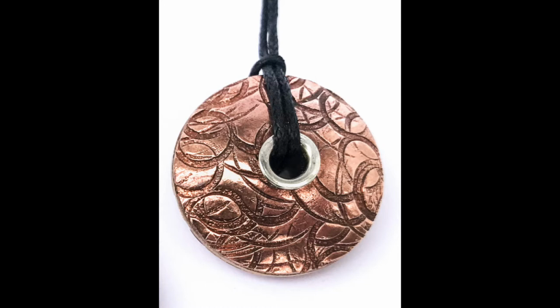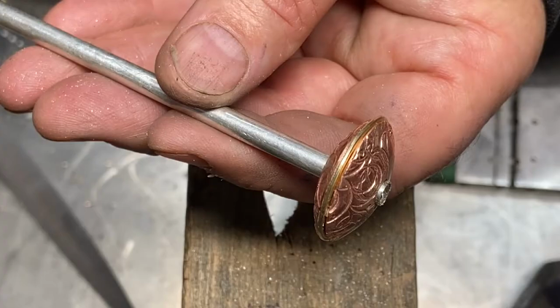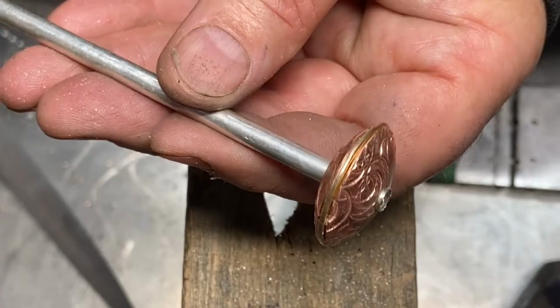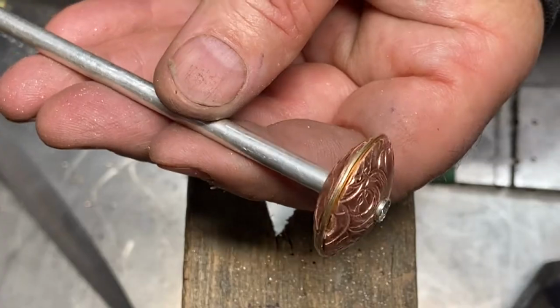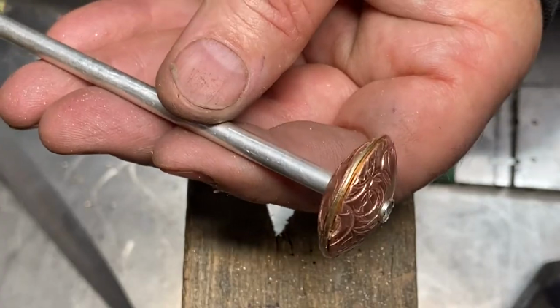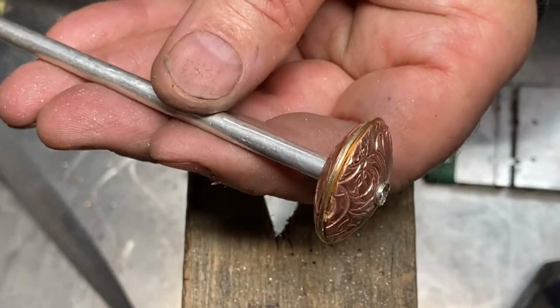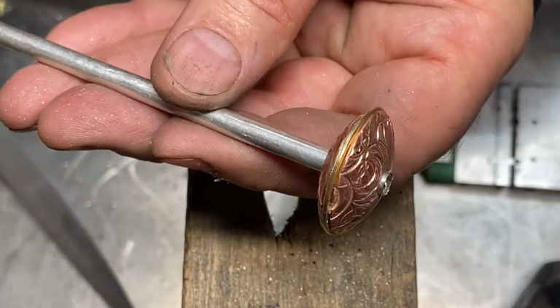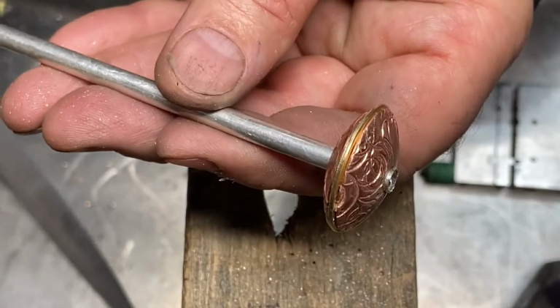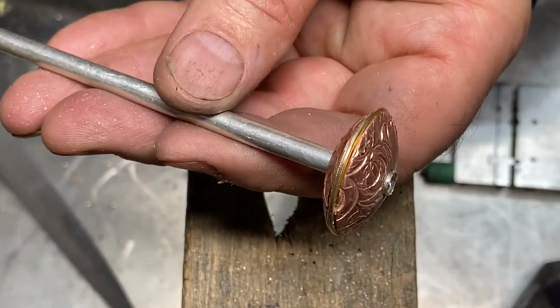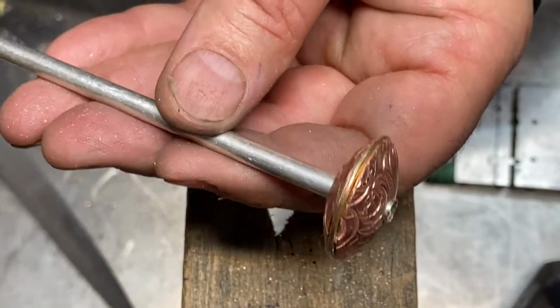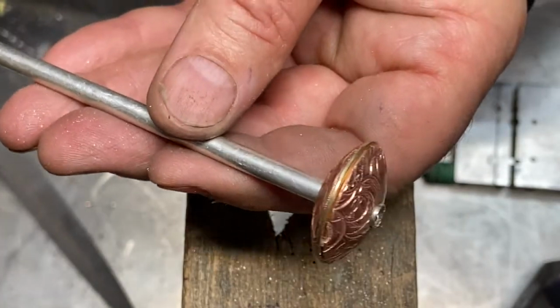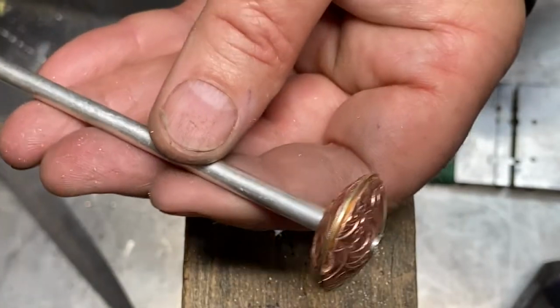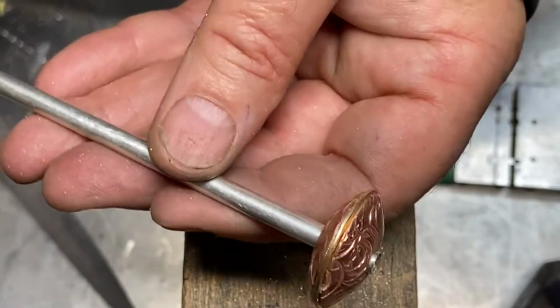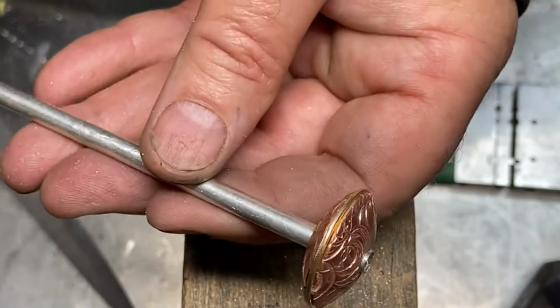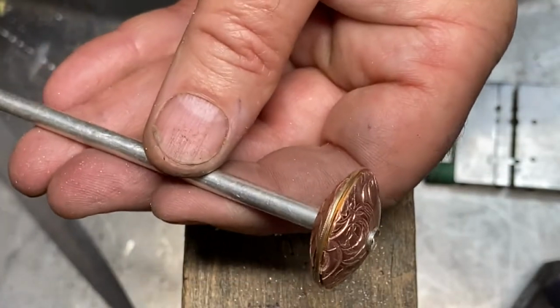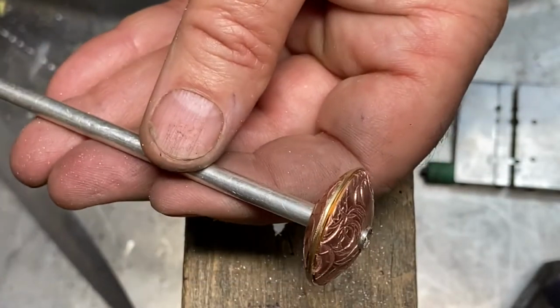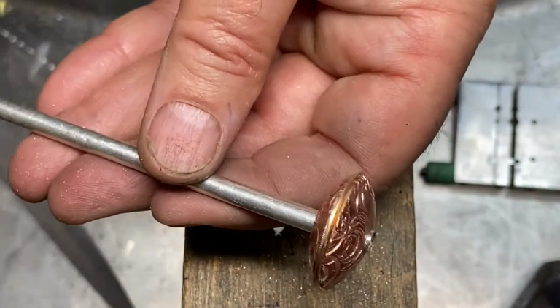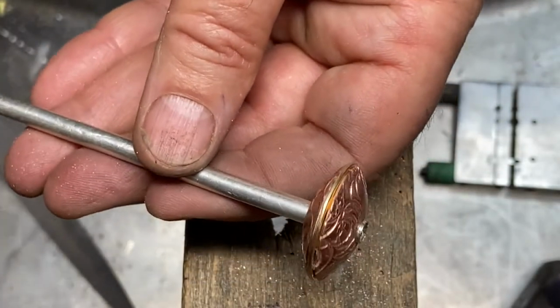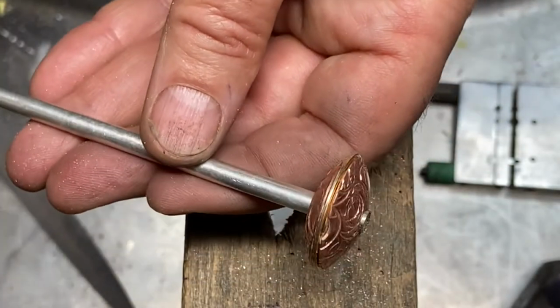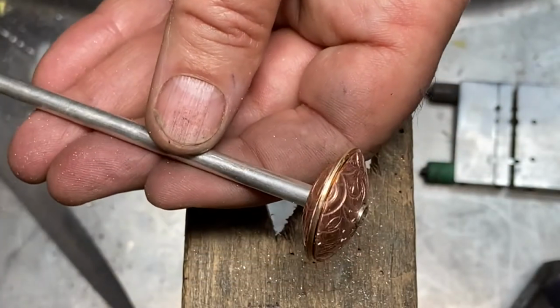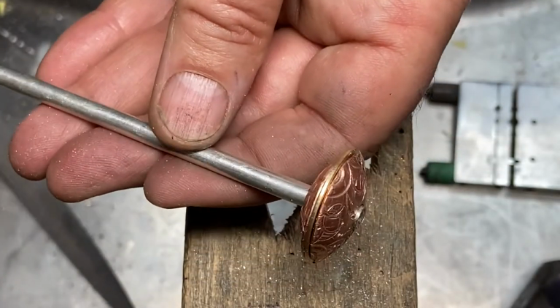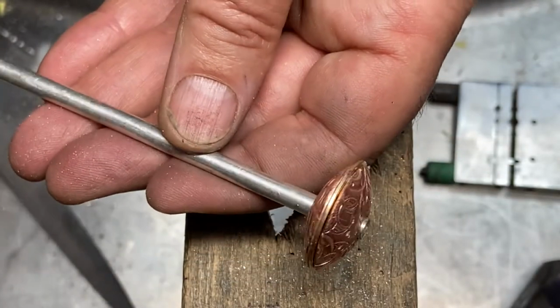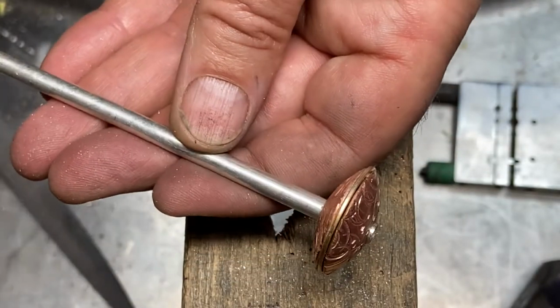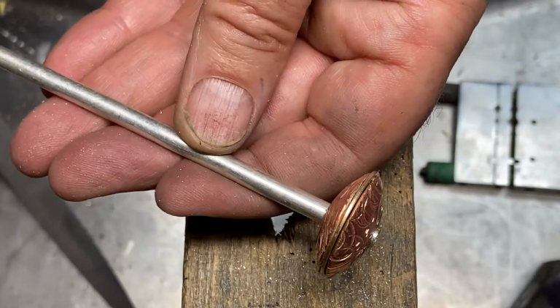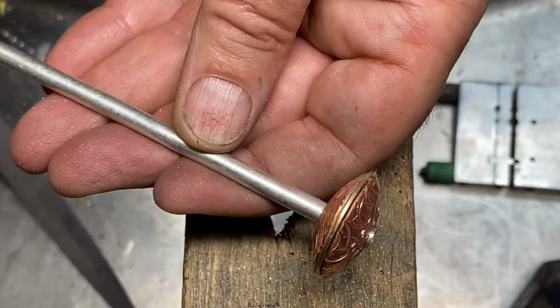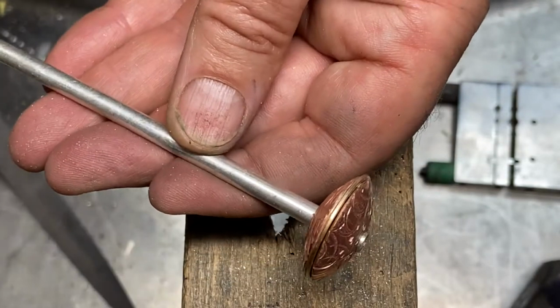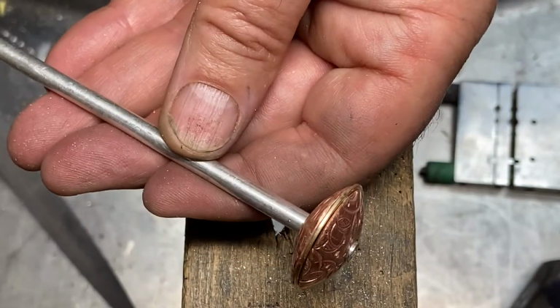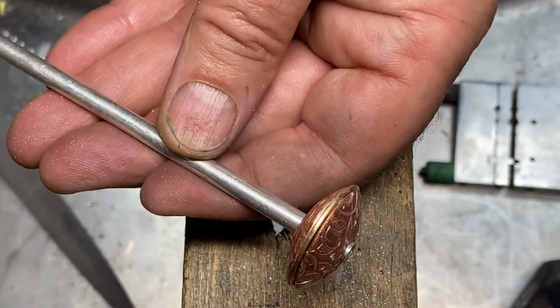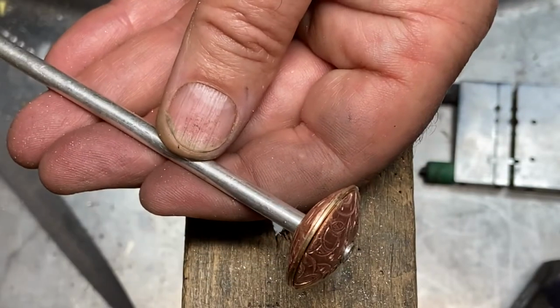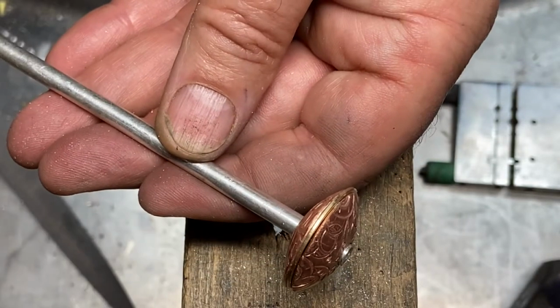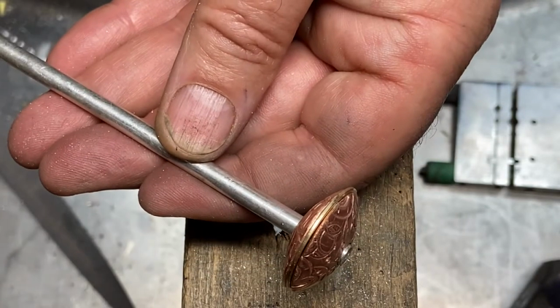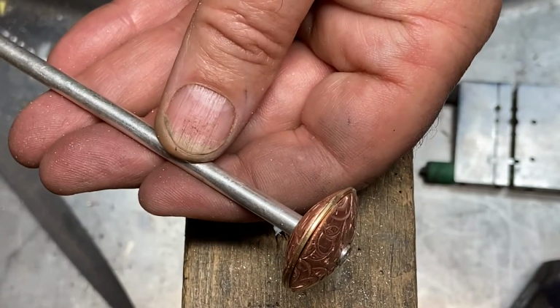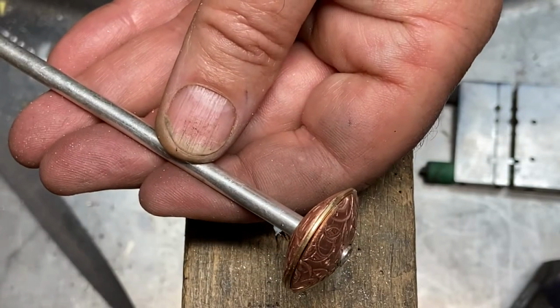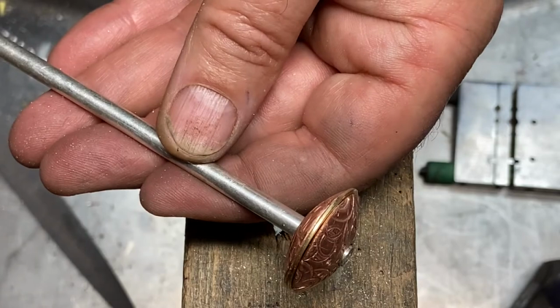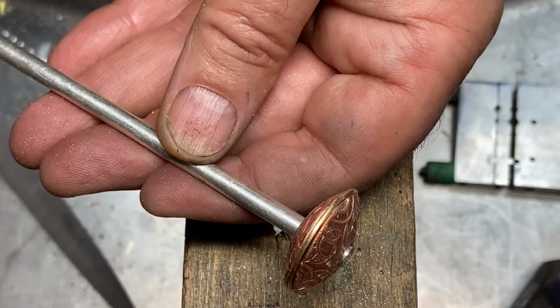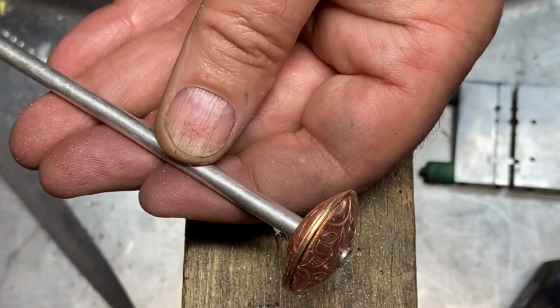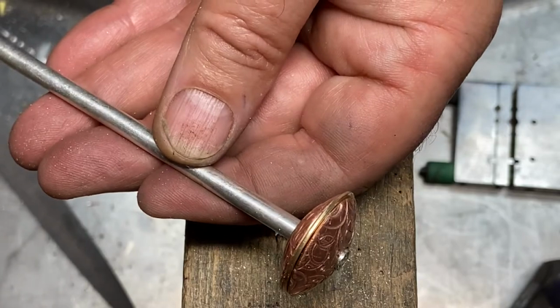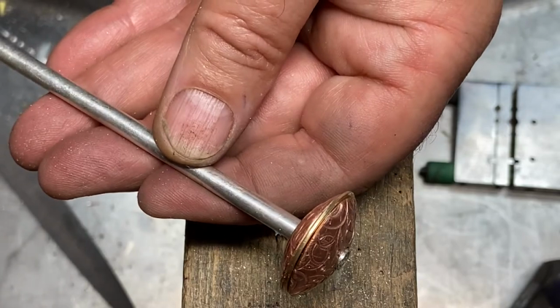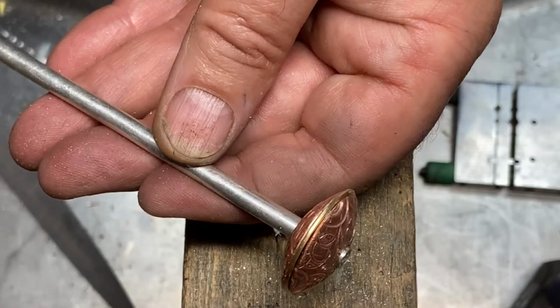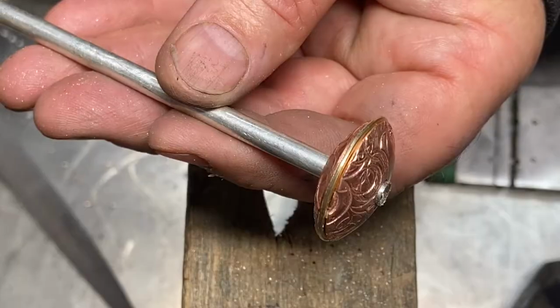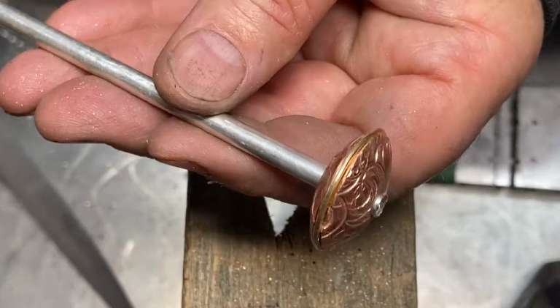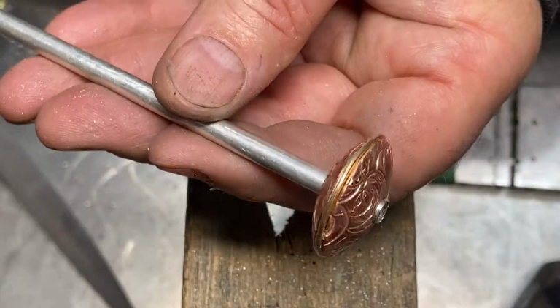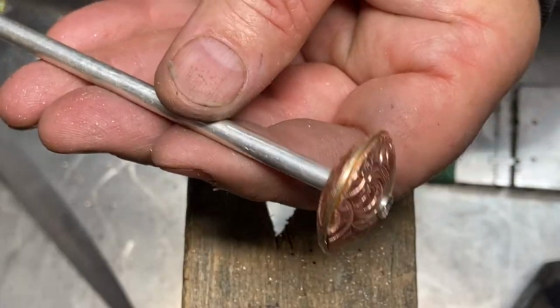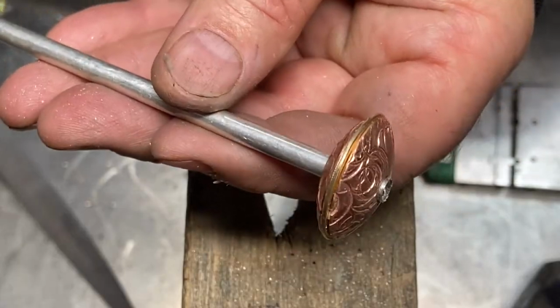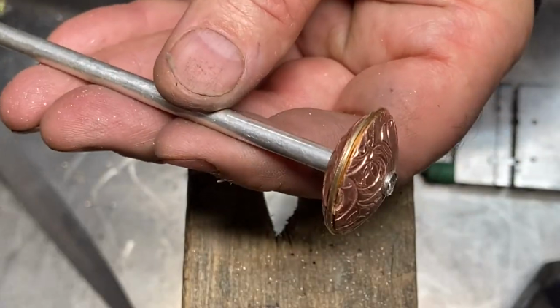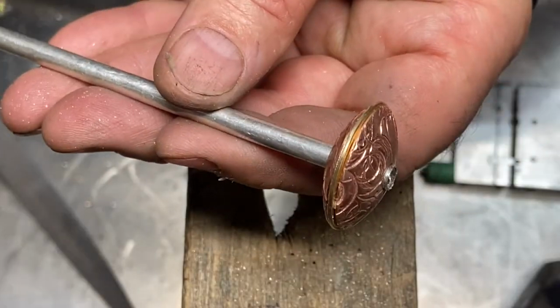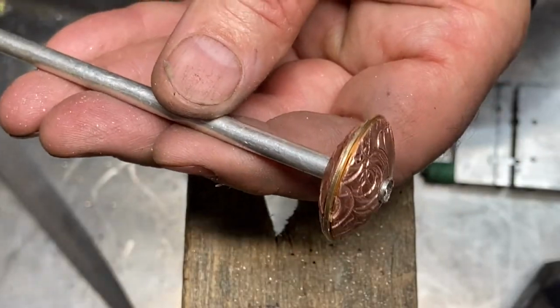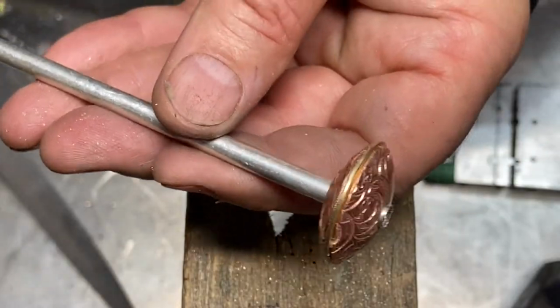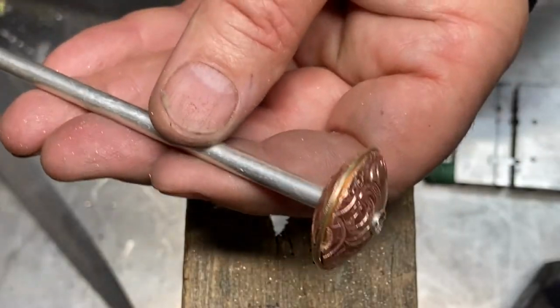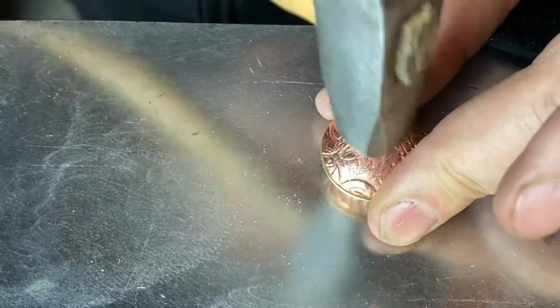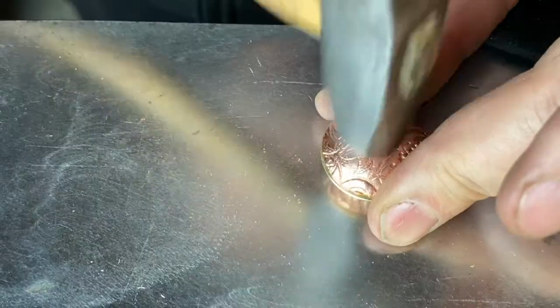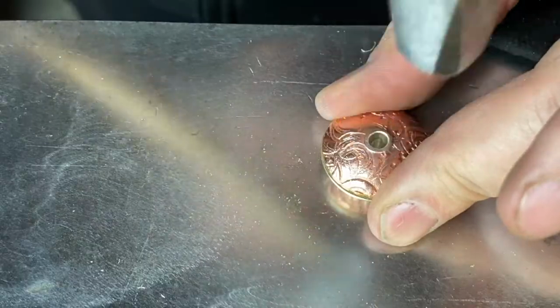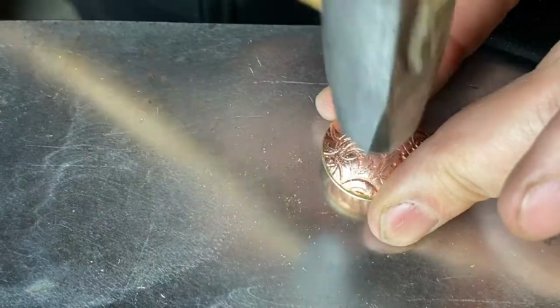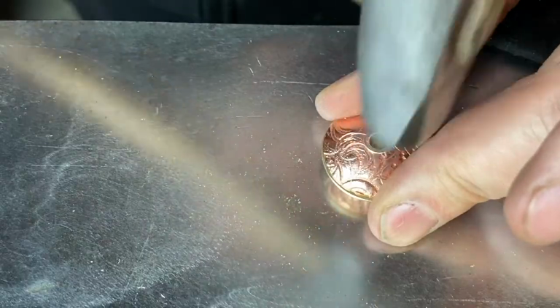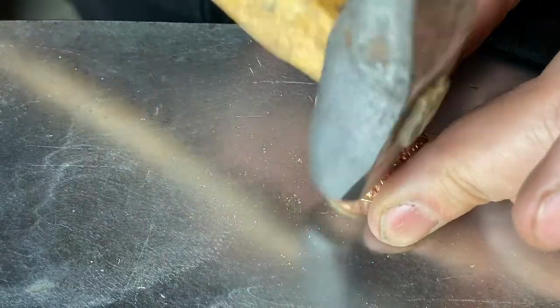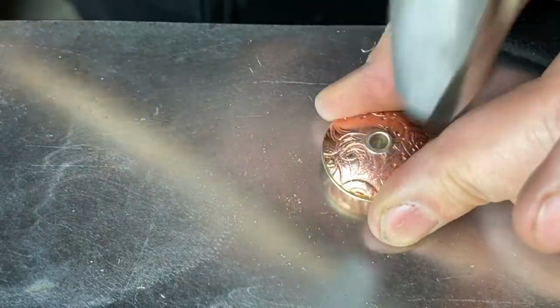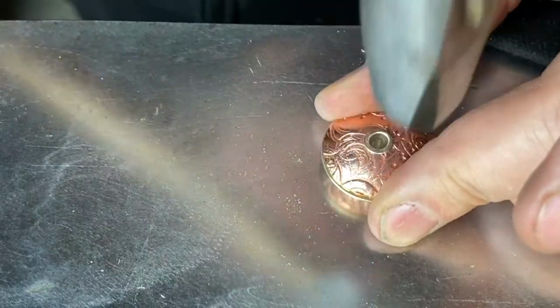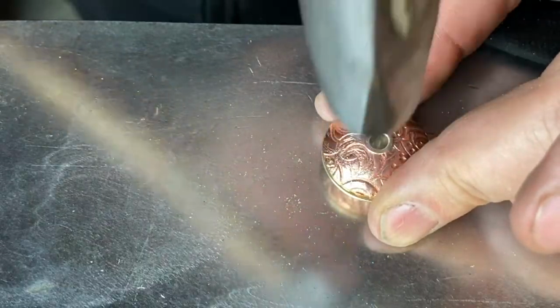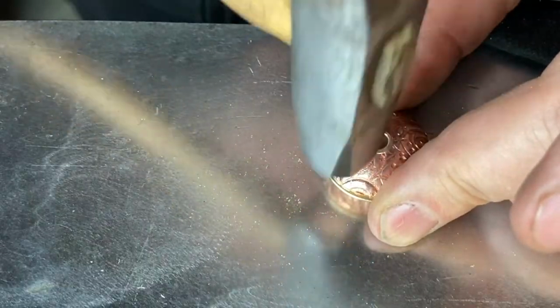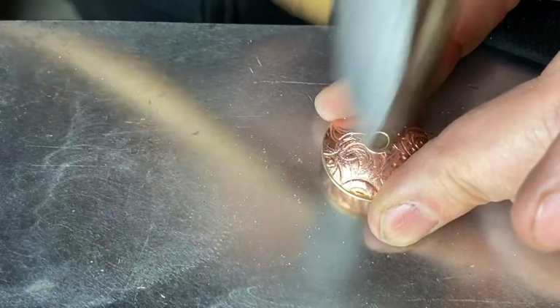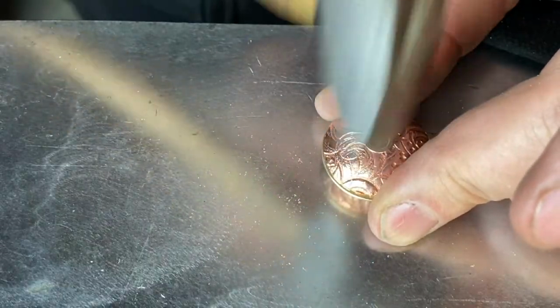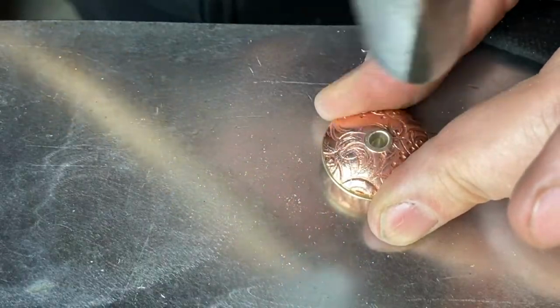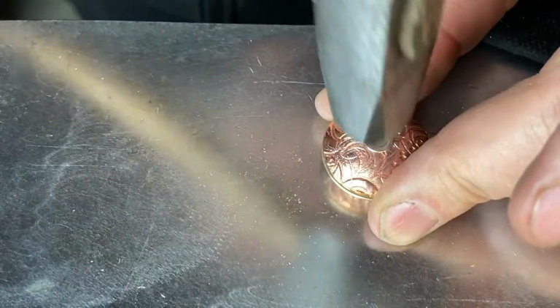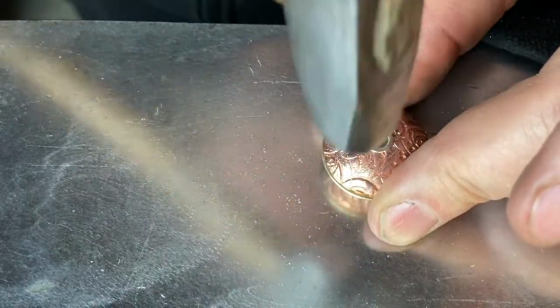The core elements of this bead include two domed discs, a flat disc, and a tube rivet to bind them together.